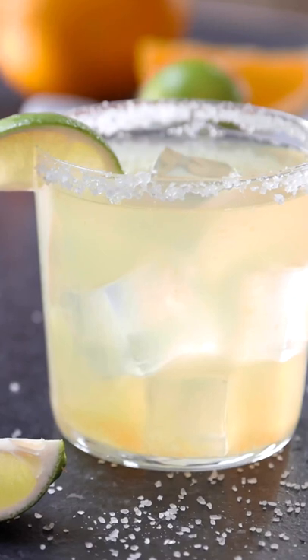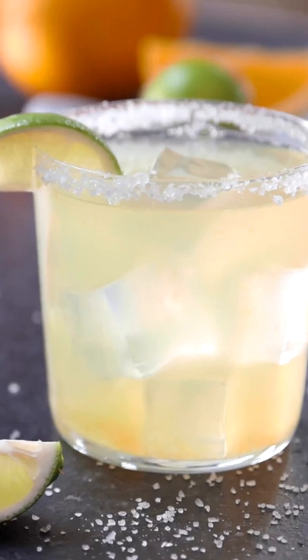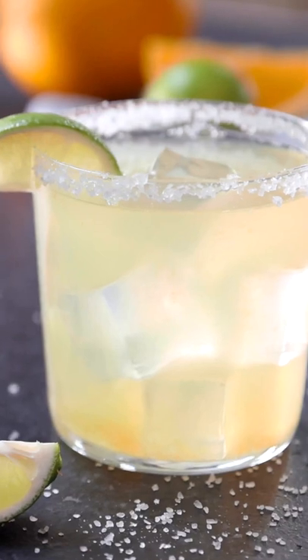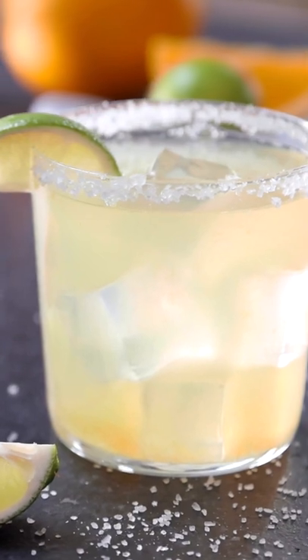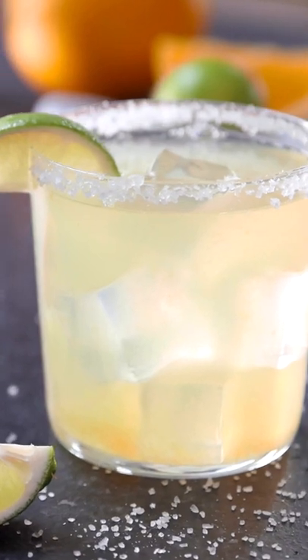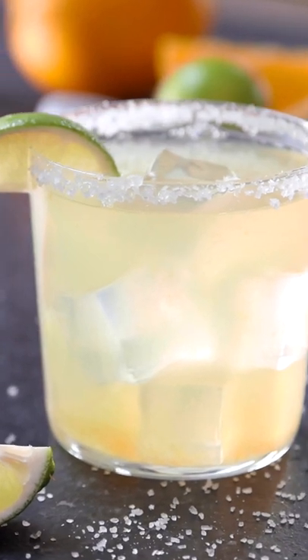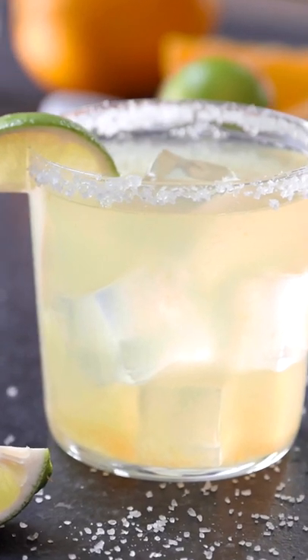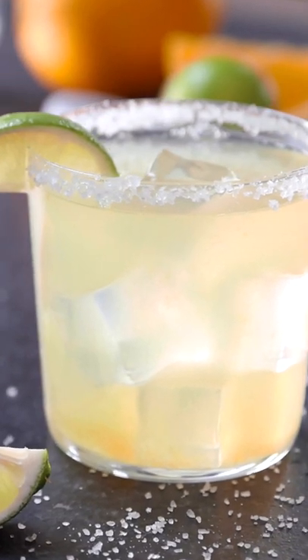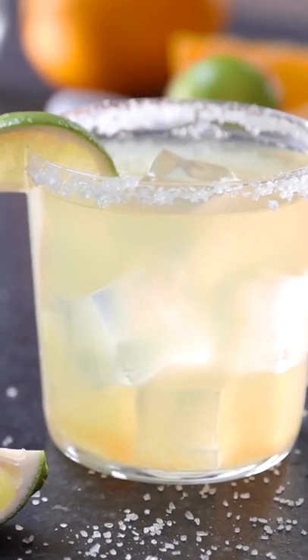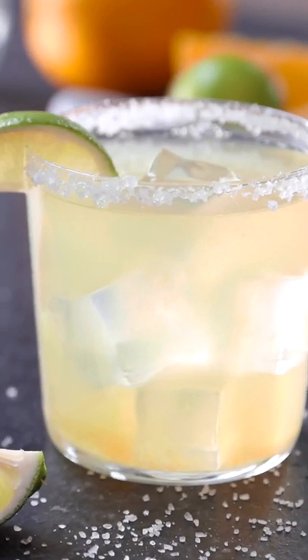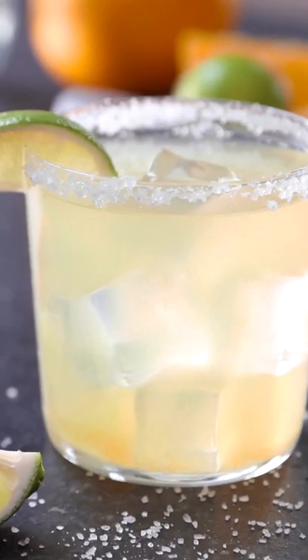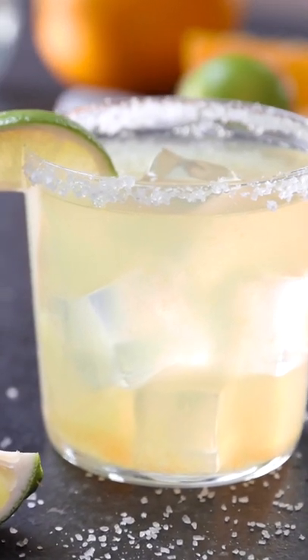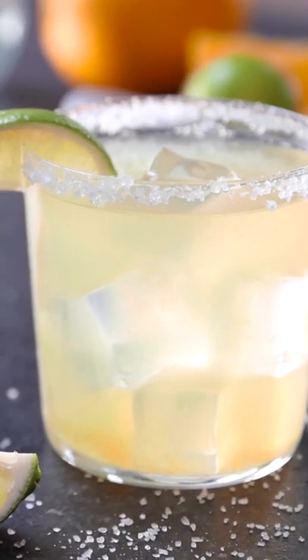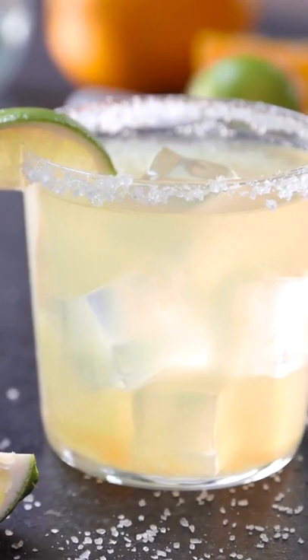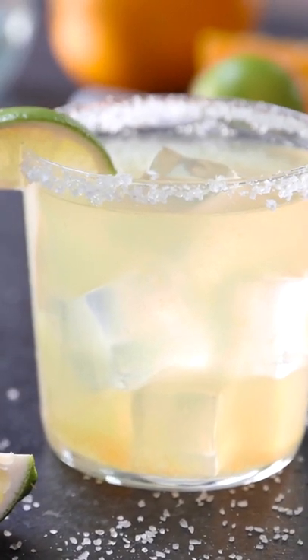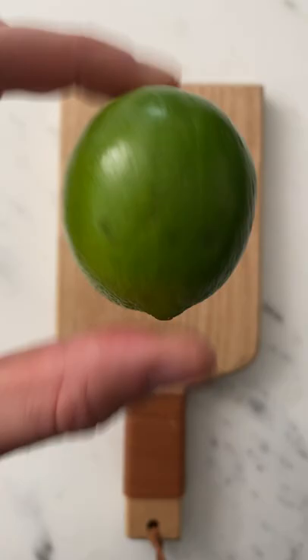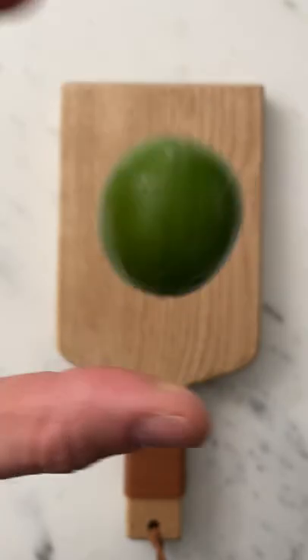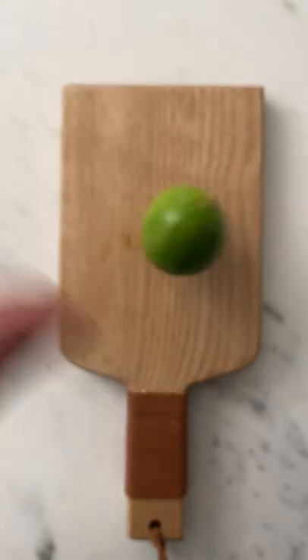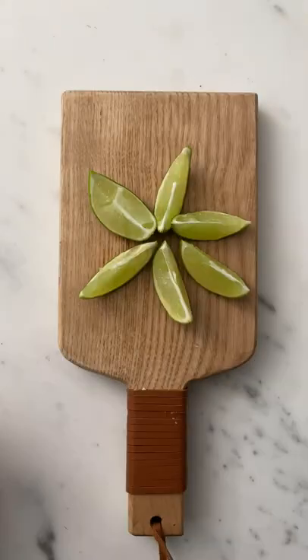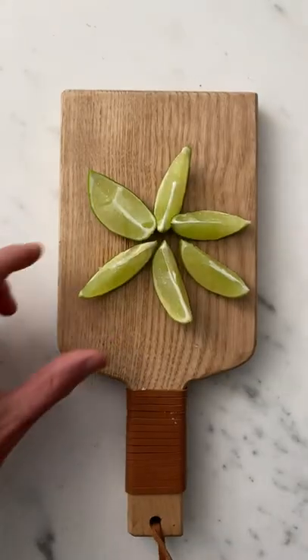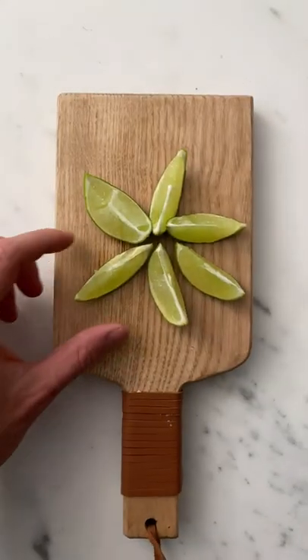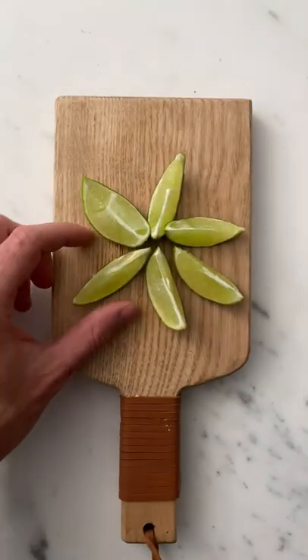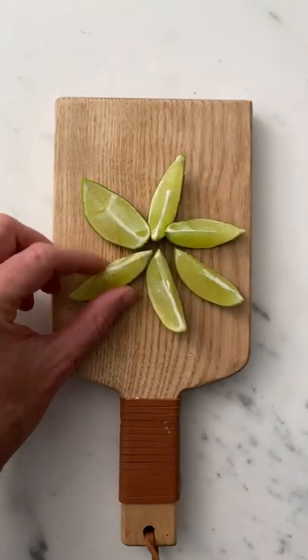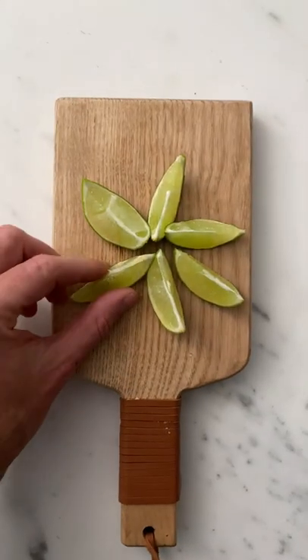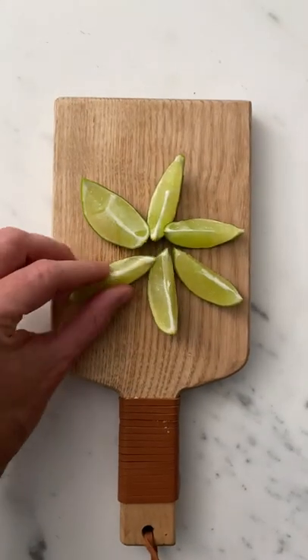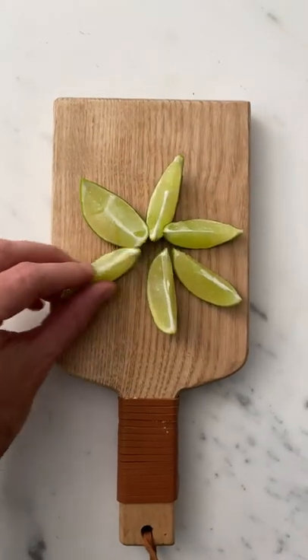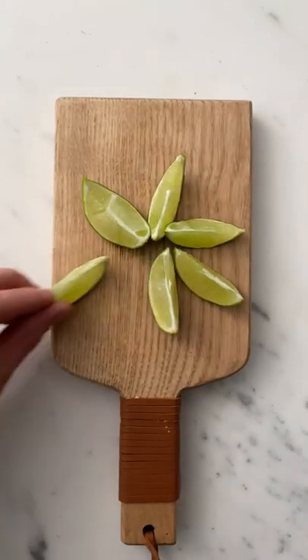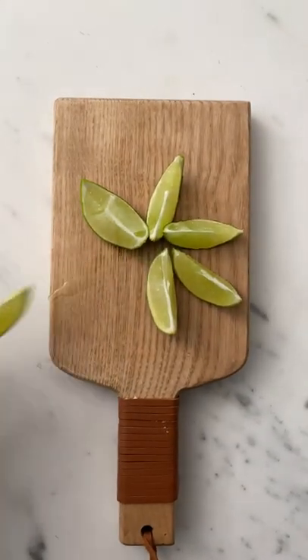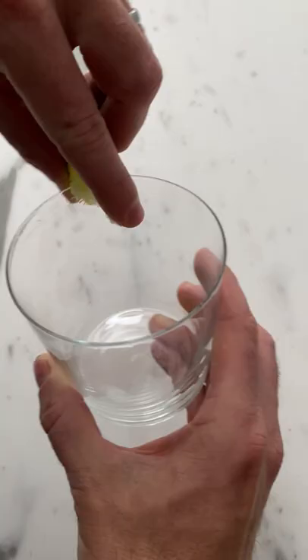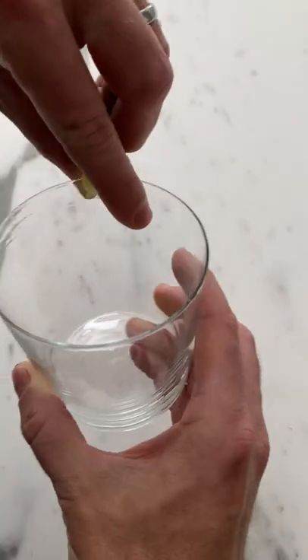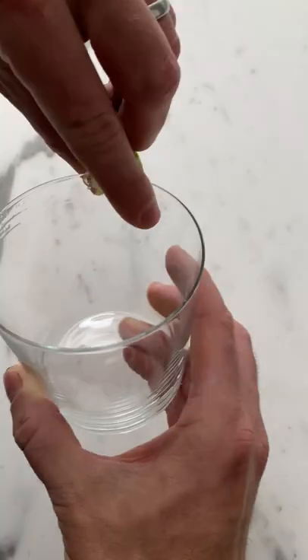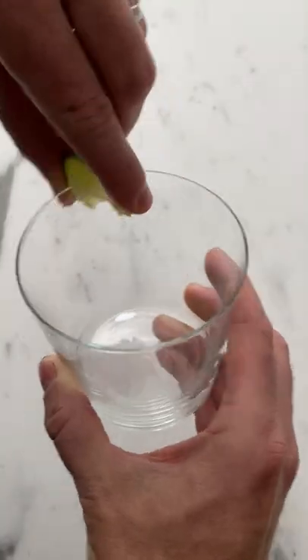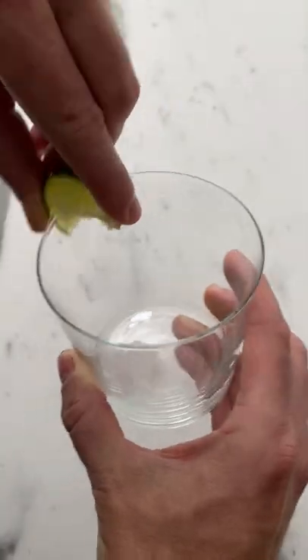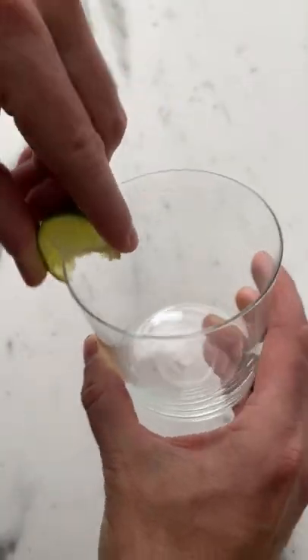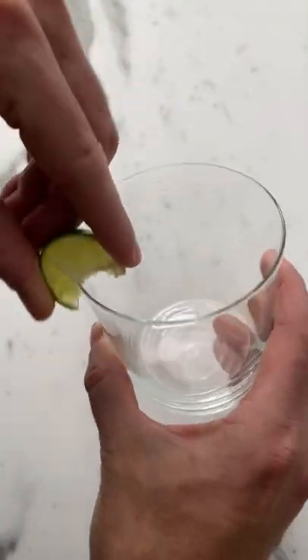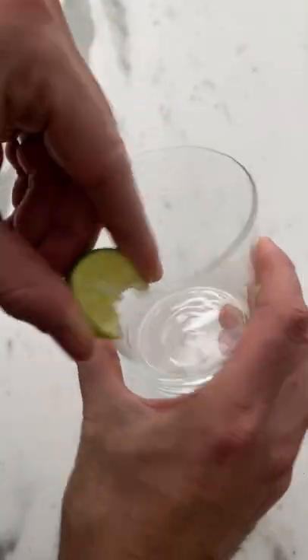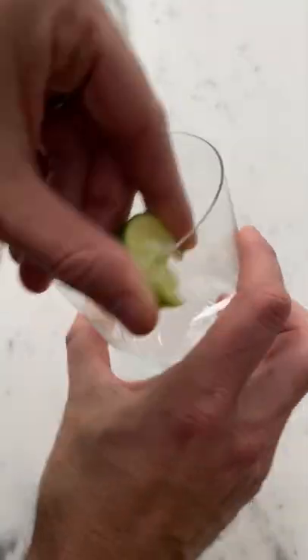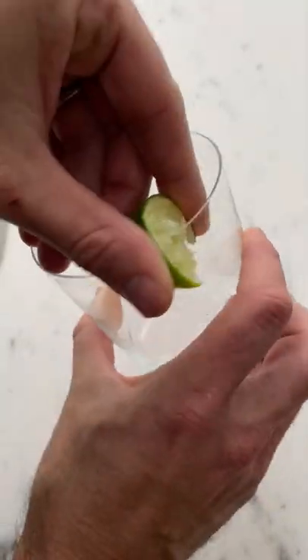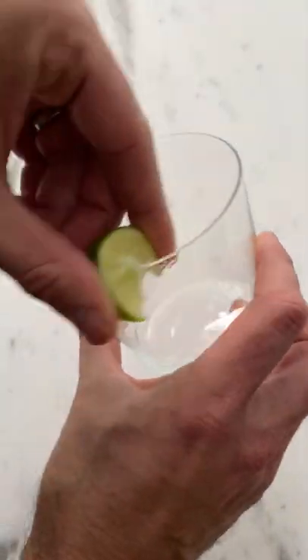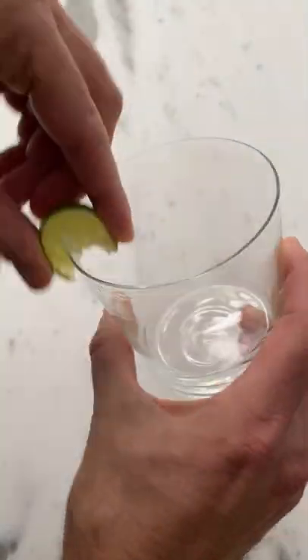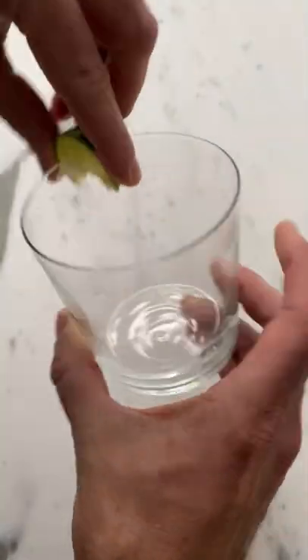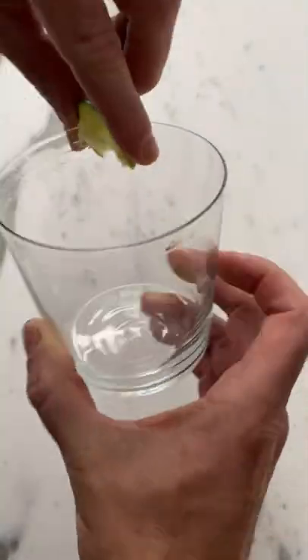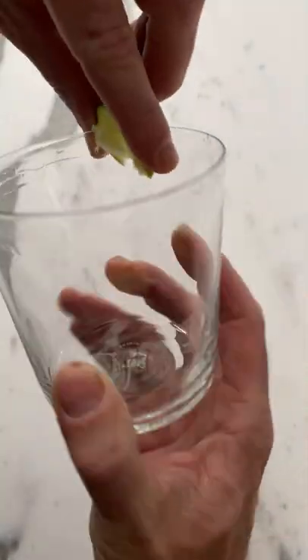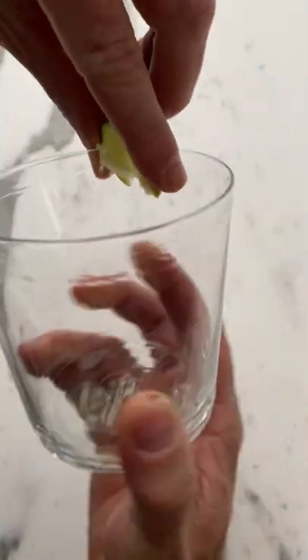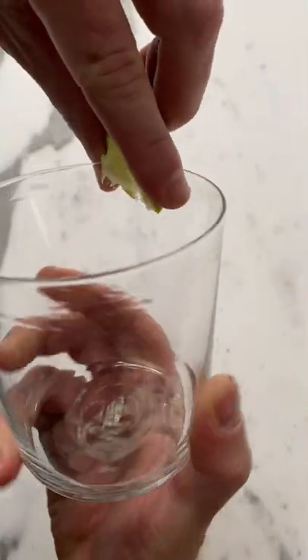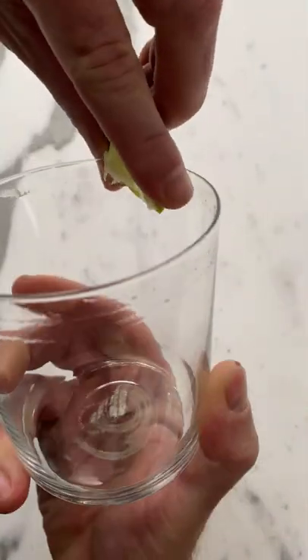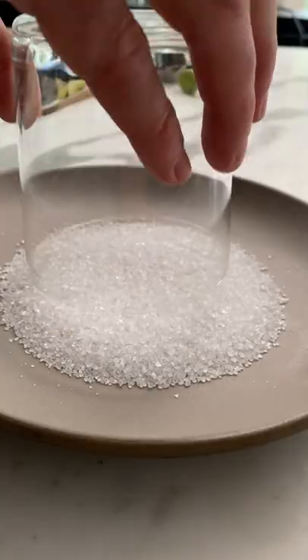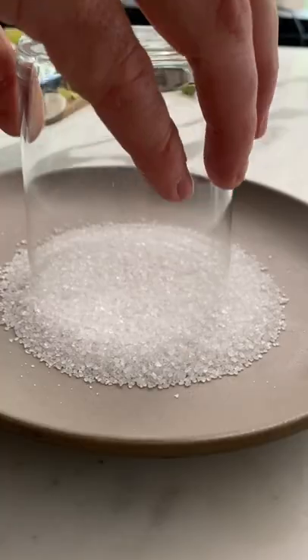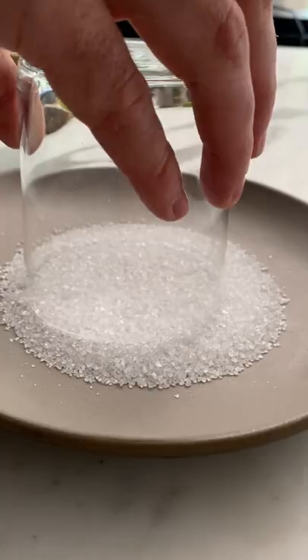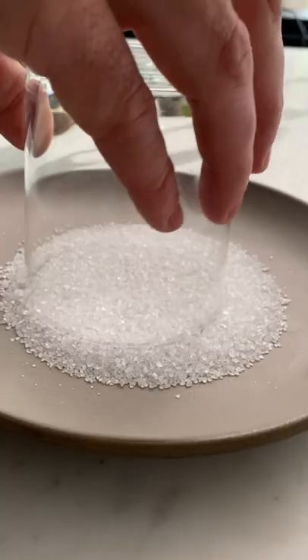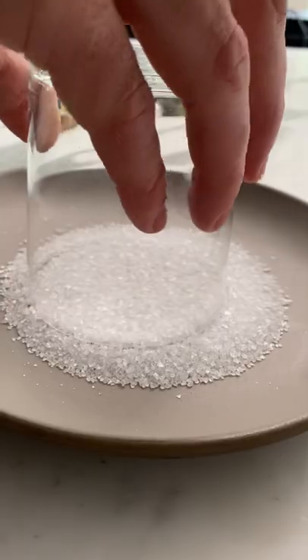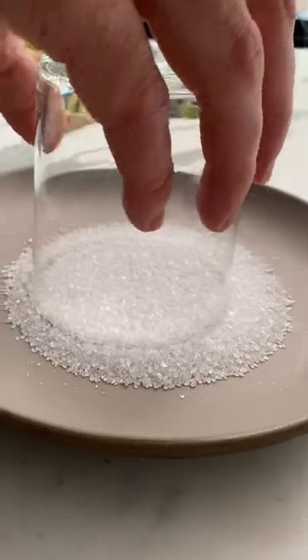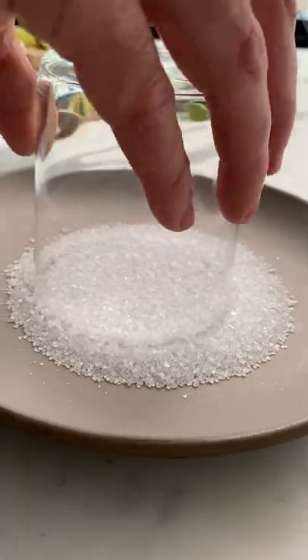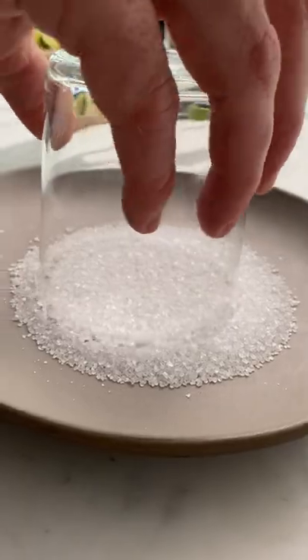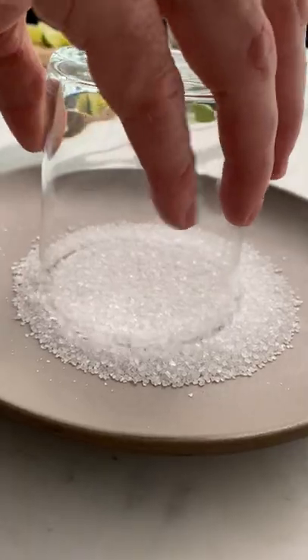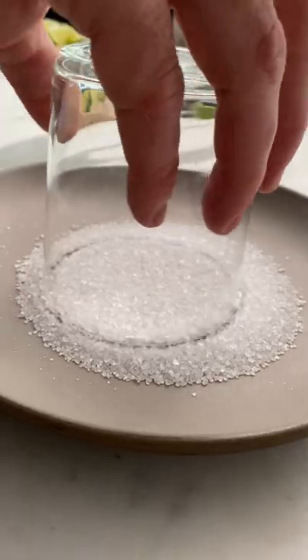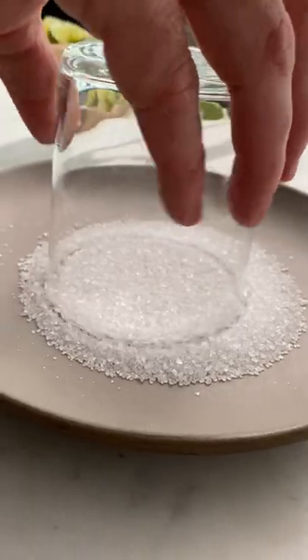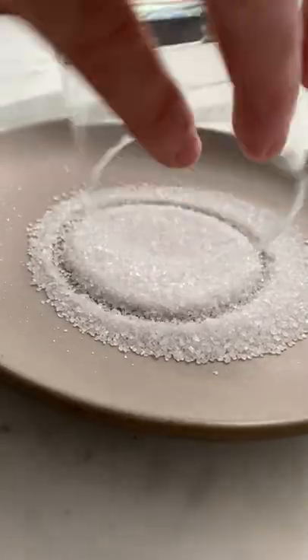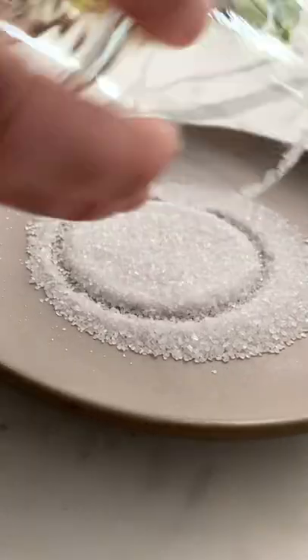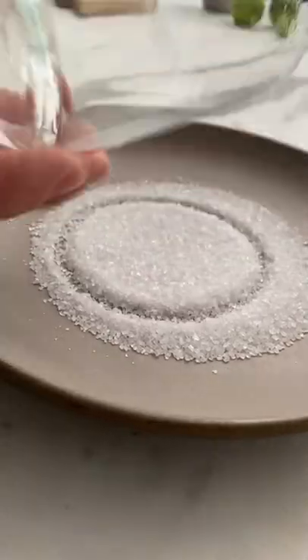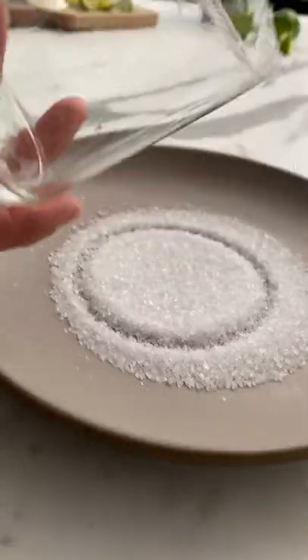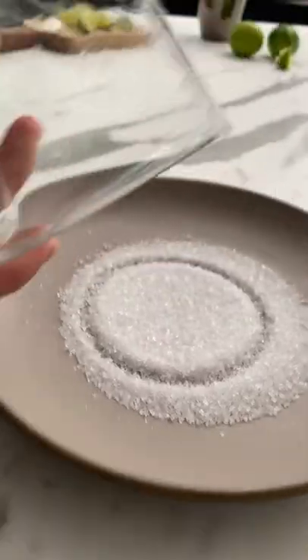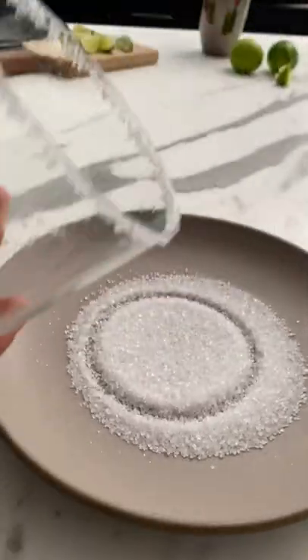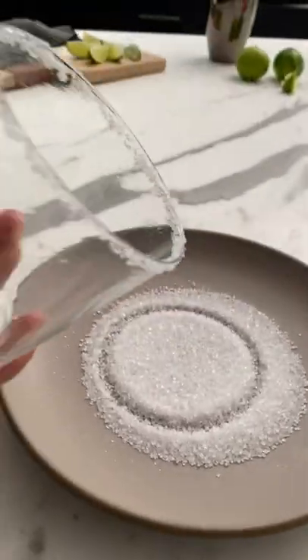Let's make skinny margaritas. First, cut one lime into wedges, then take one of those wedges and rub it on the edge of the glass and then dip it in the salt.